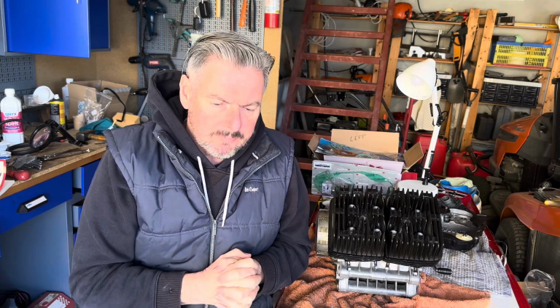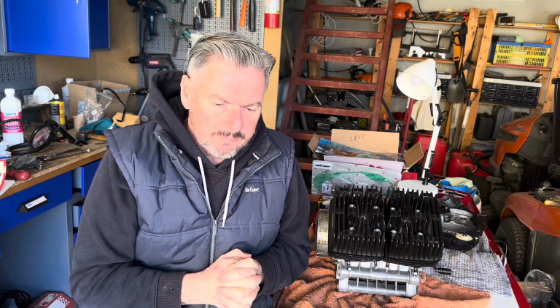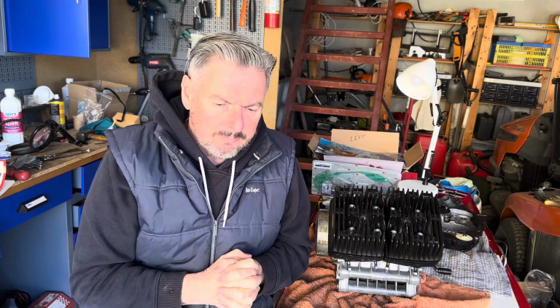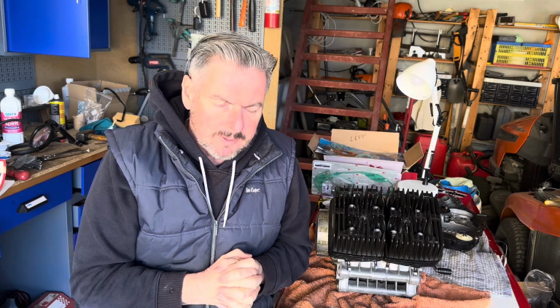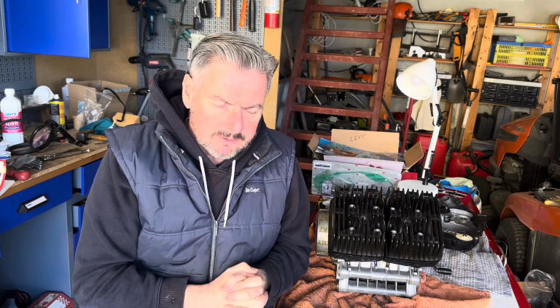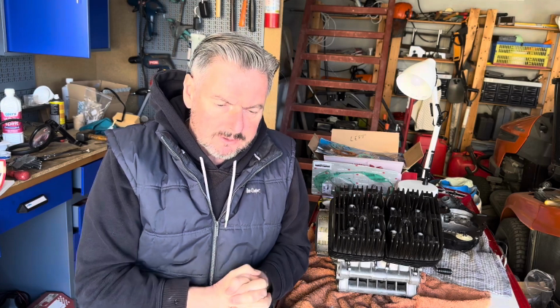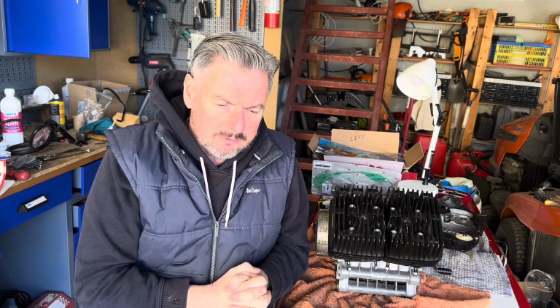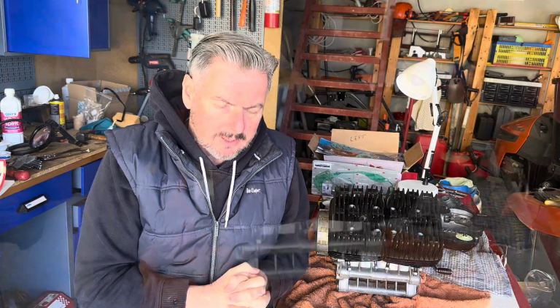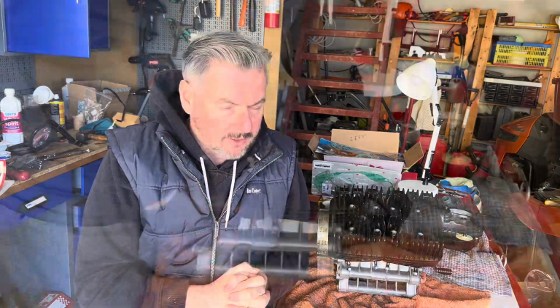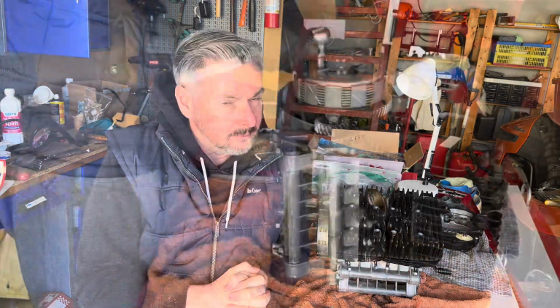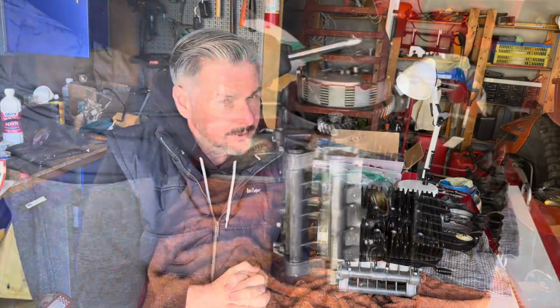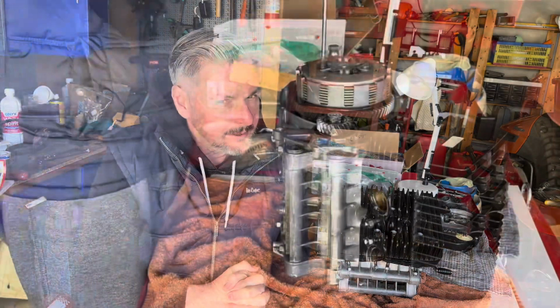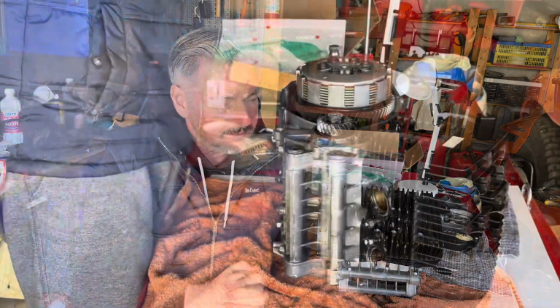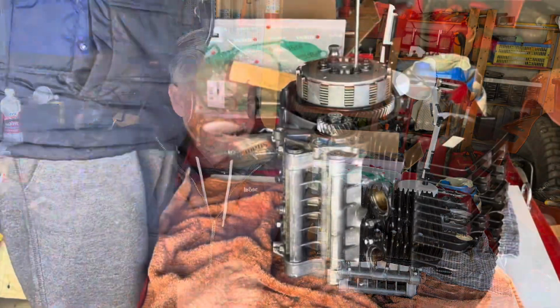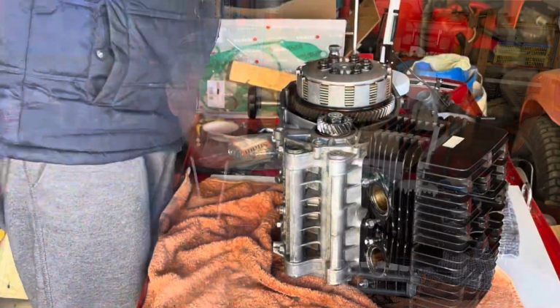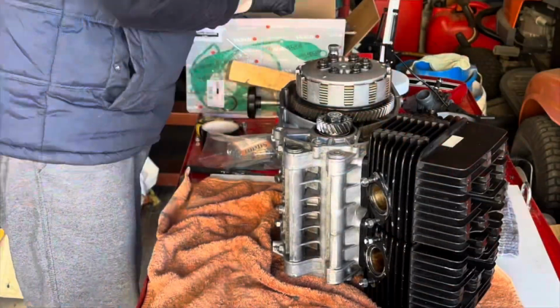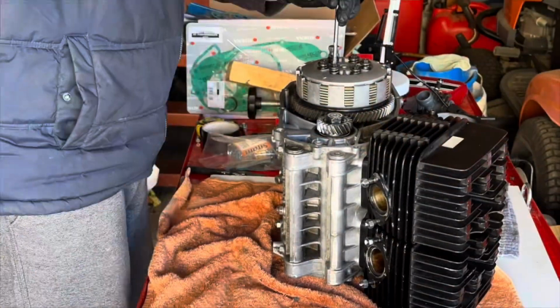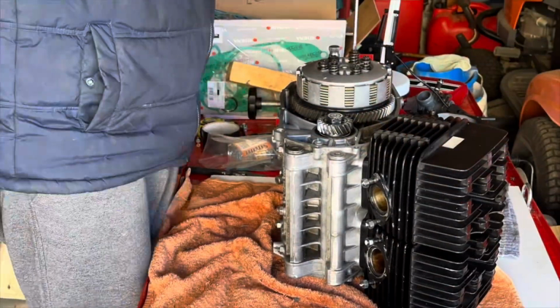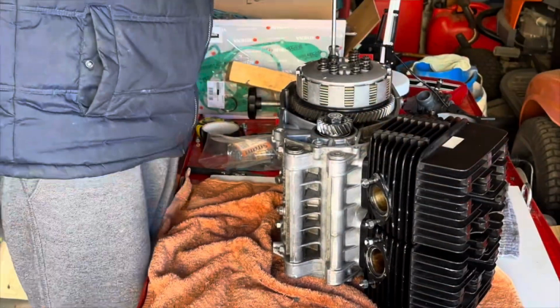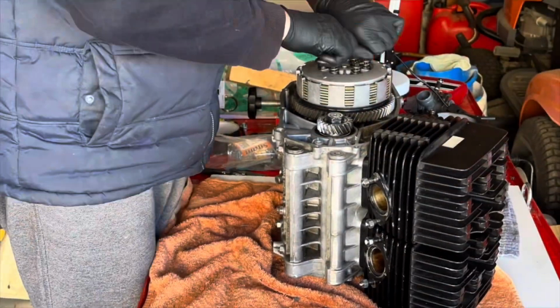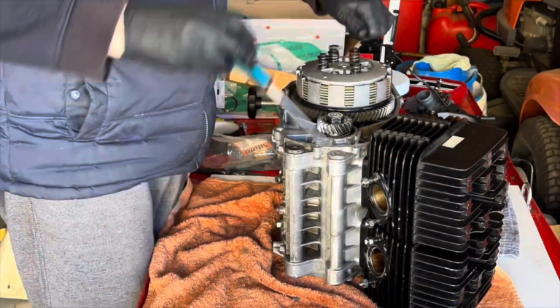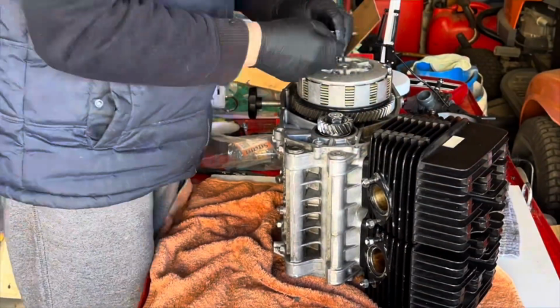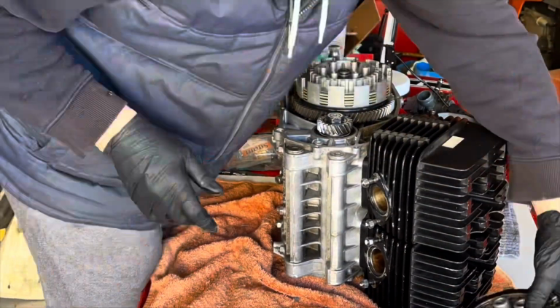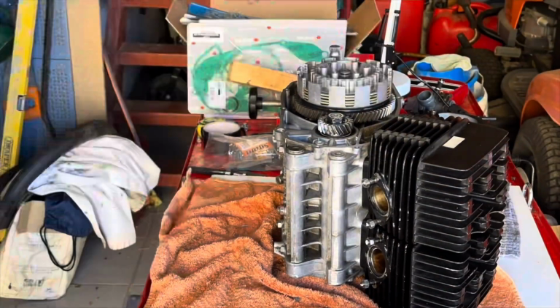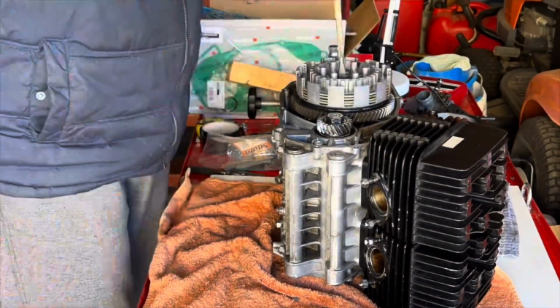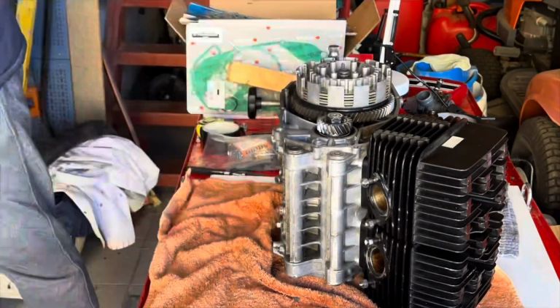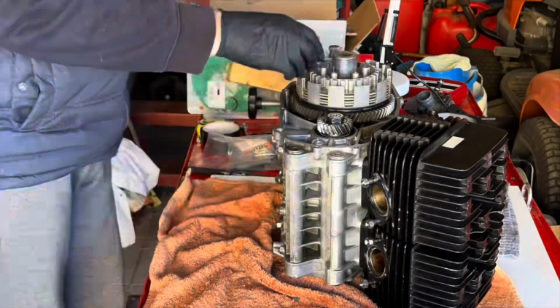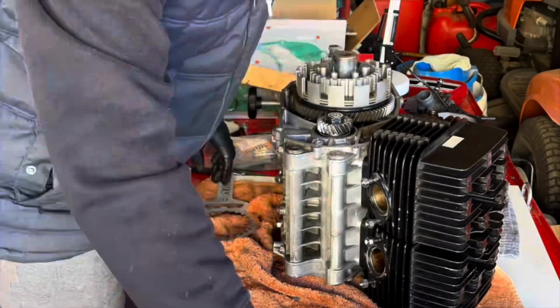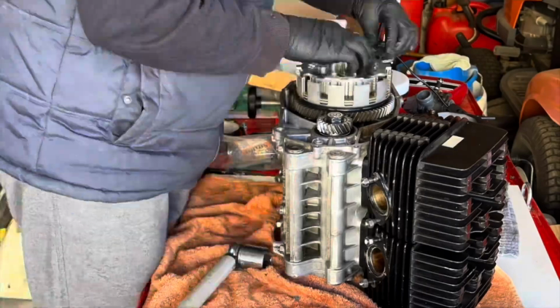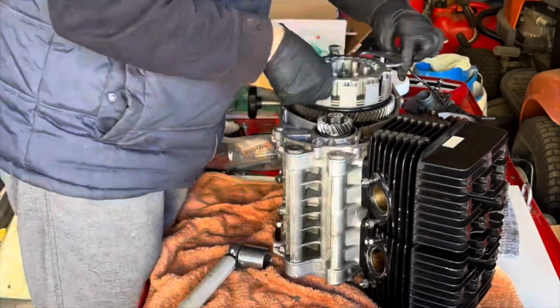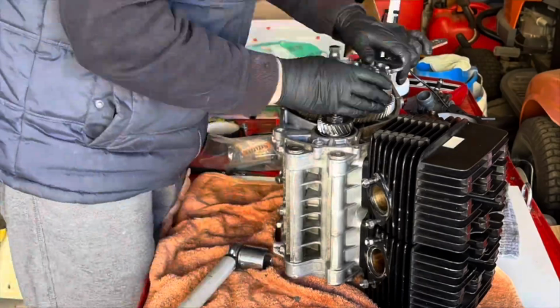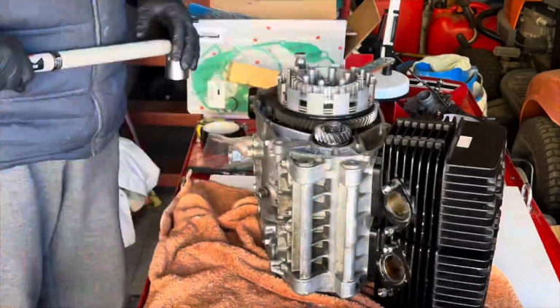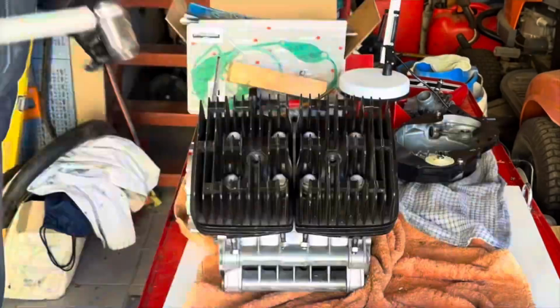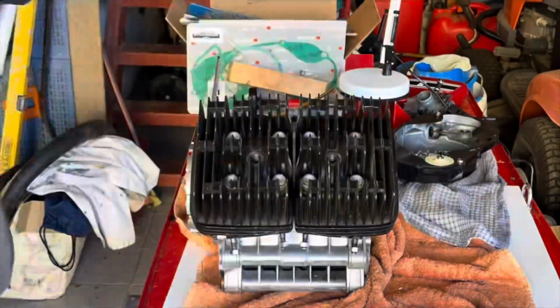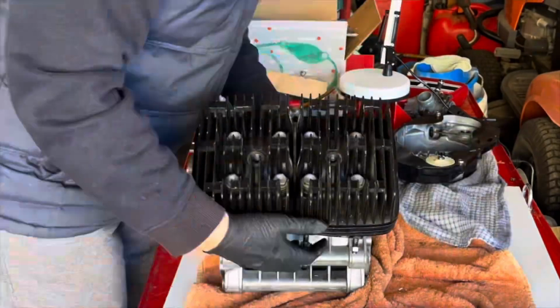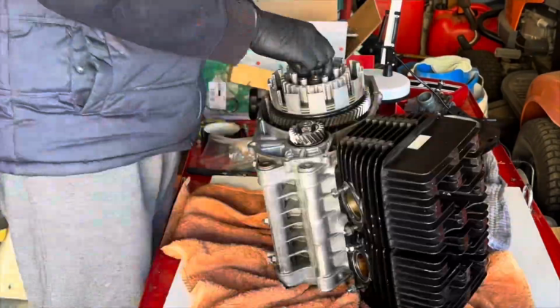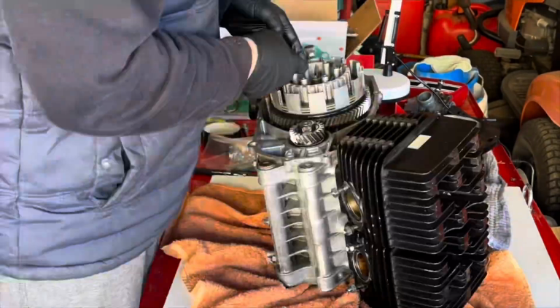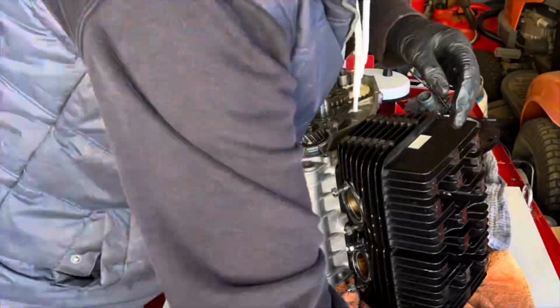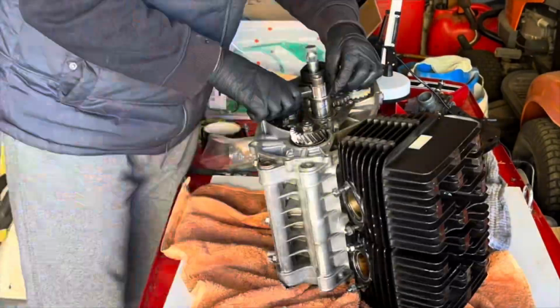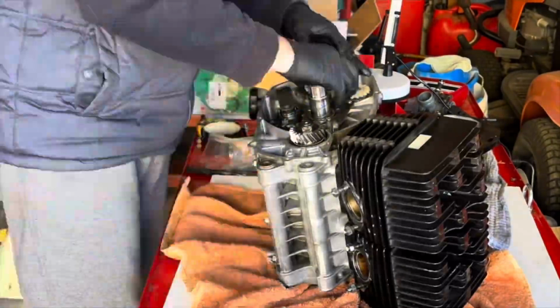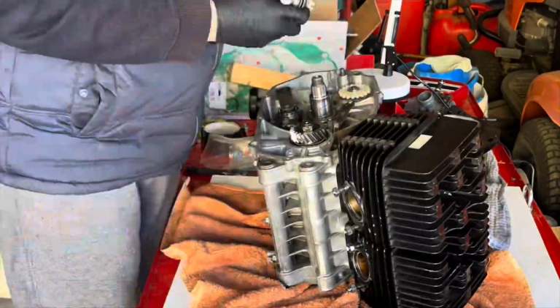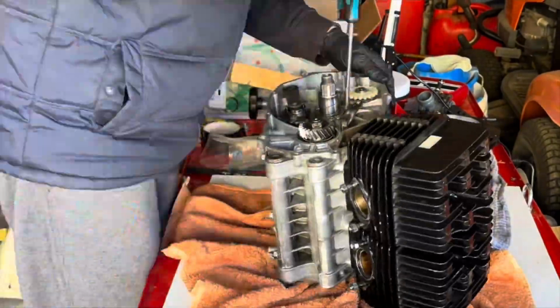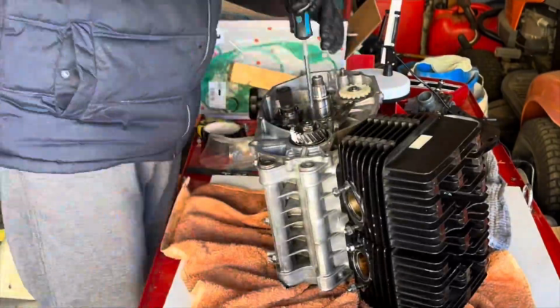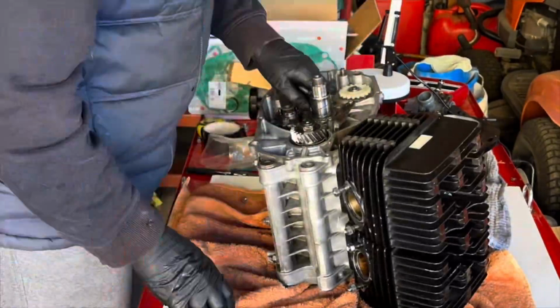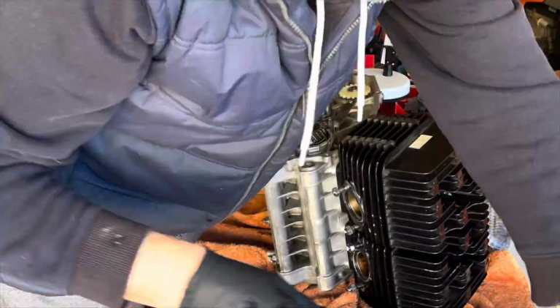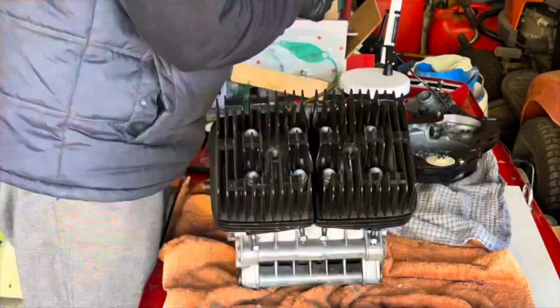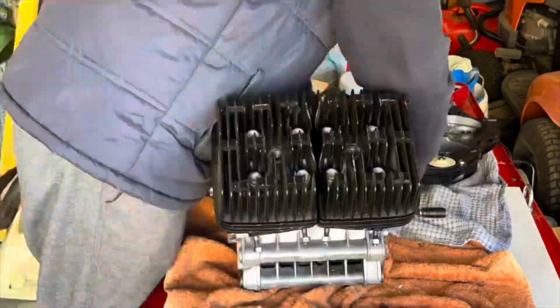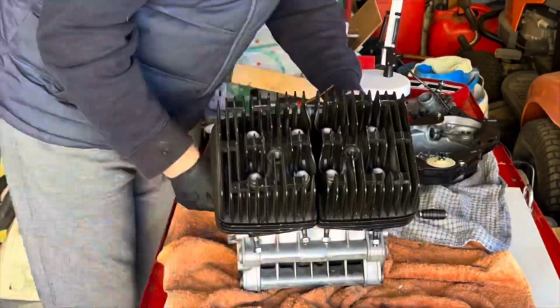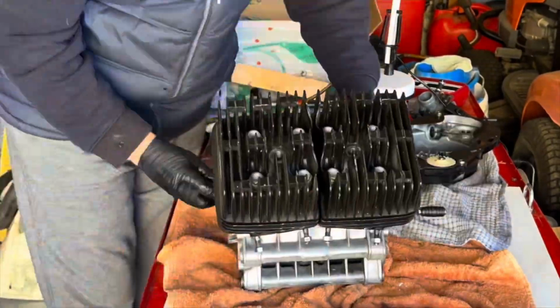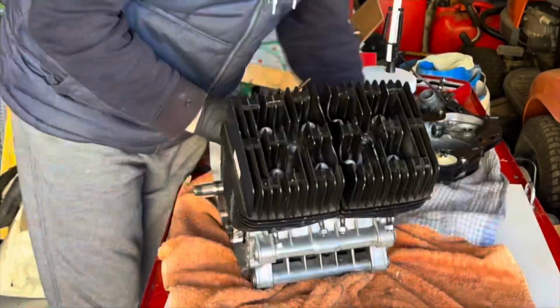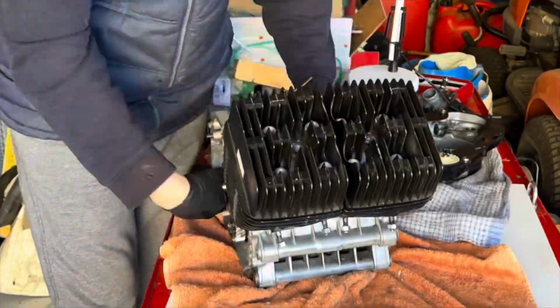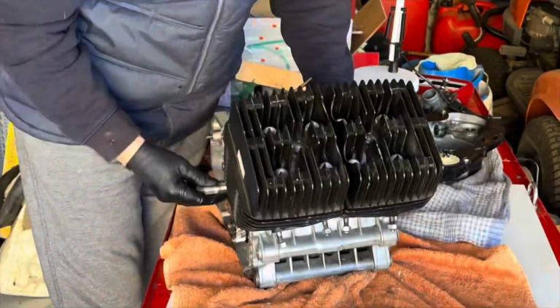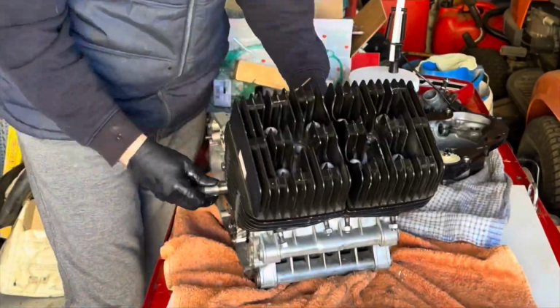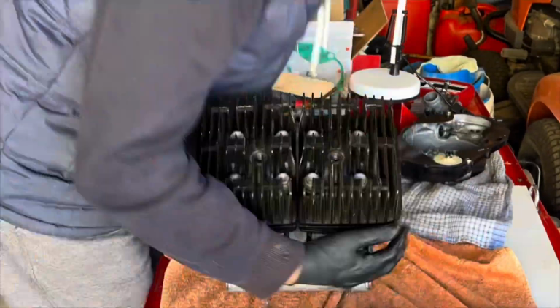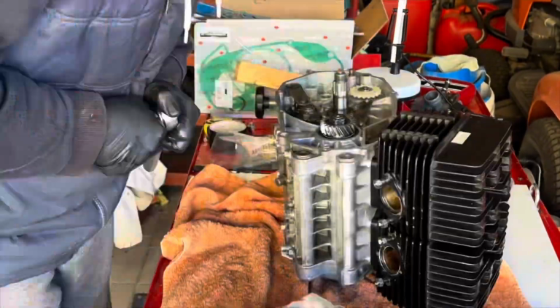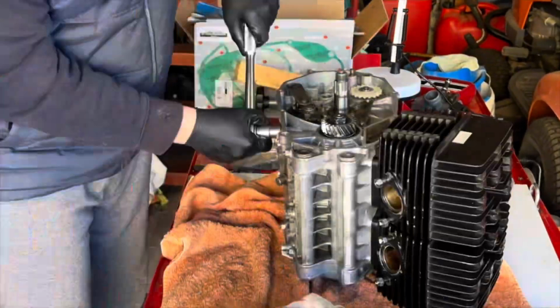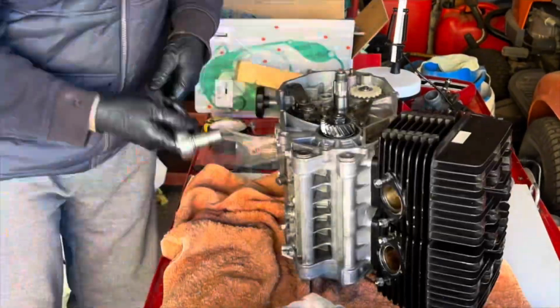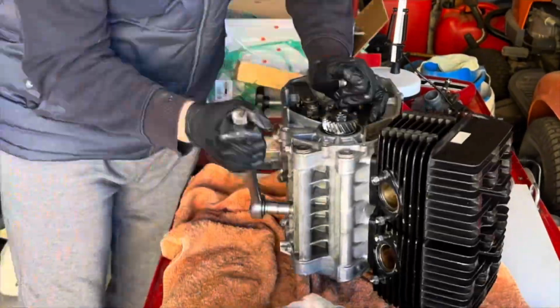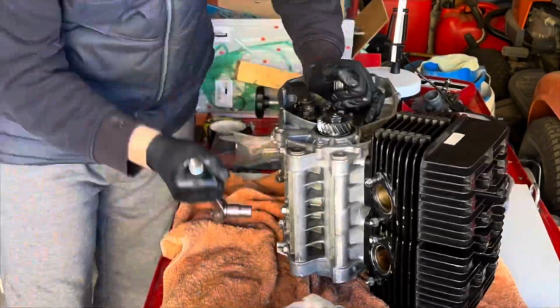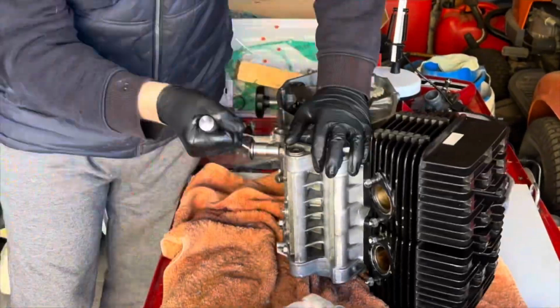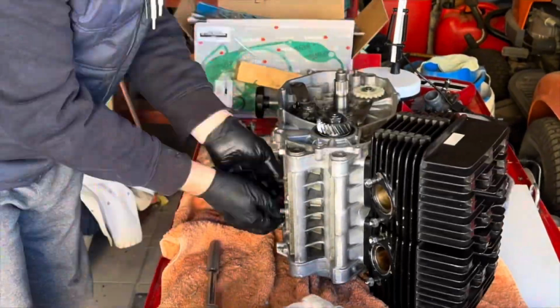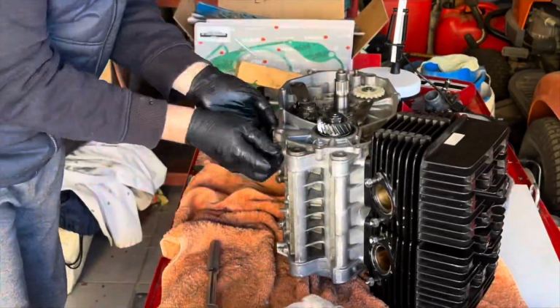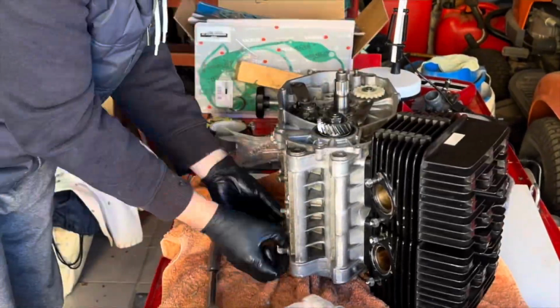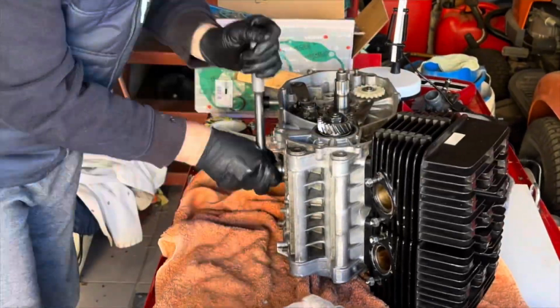Let's crack on with it. Taking off the clutch basket yet again — very familiar territory, getting quite quick at doing it now though.